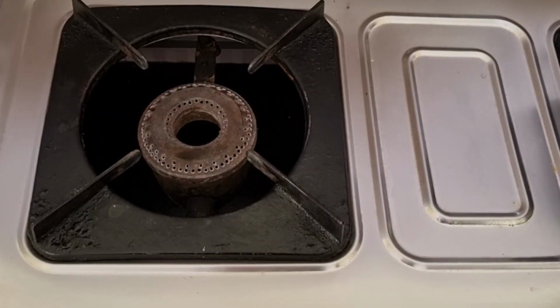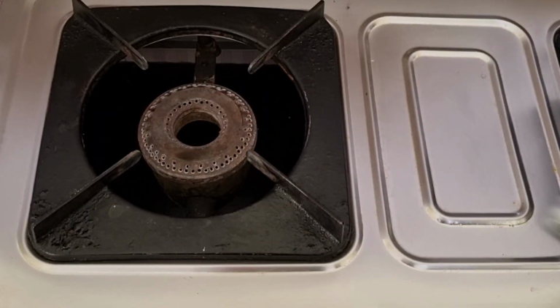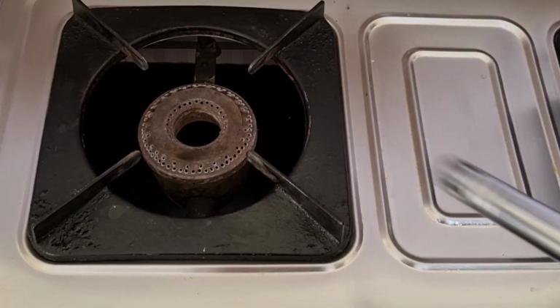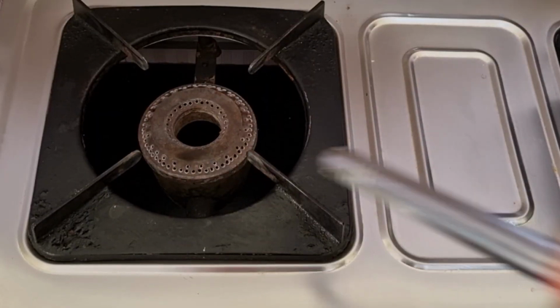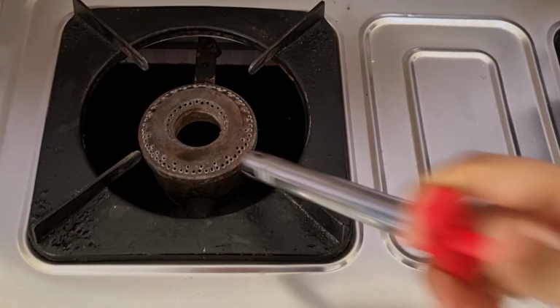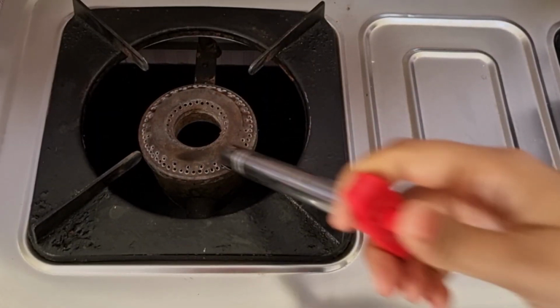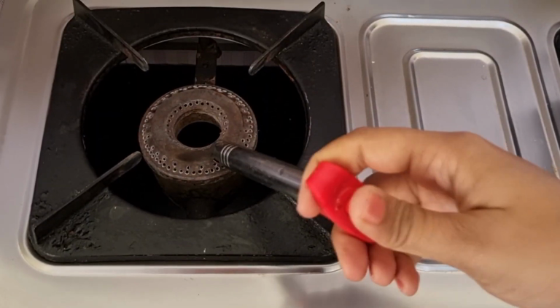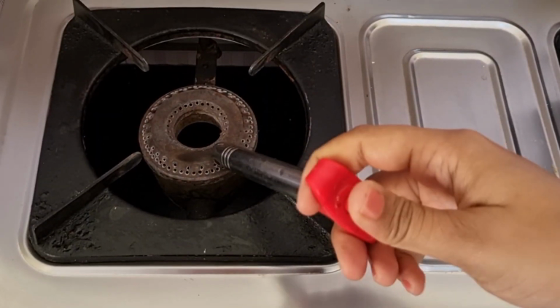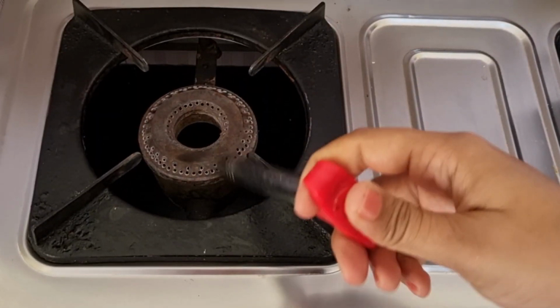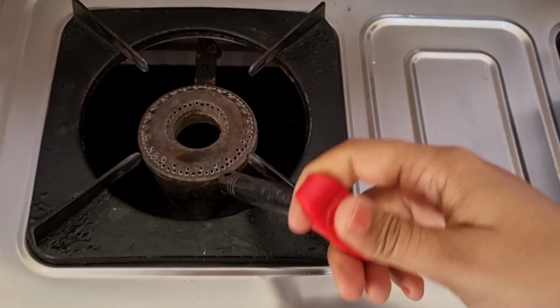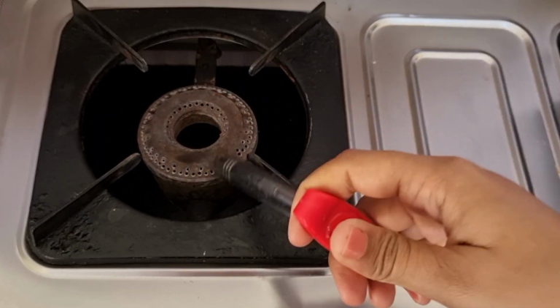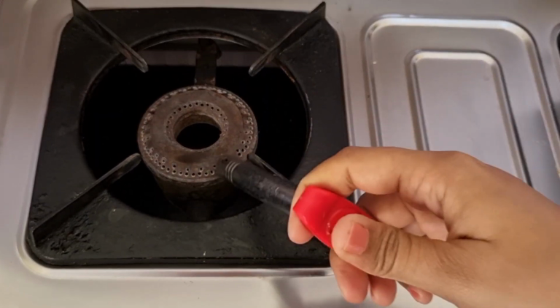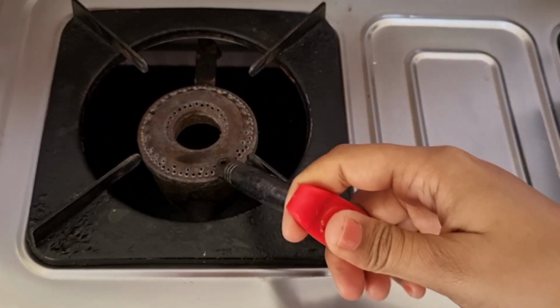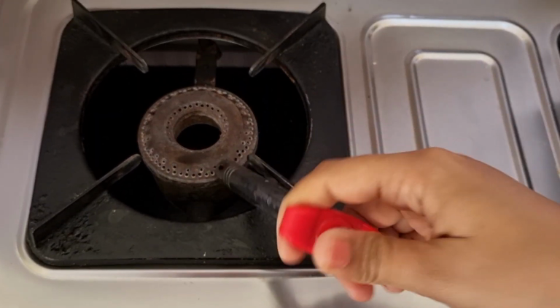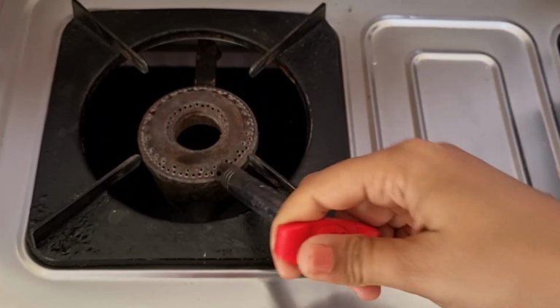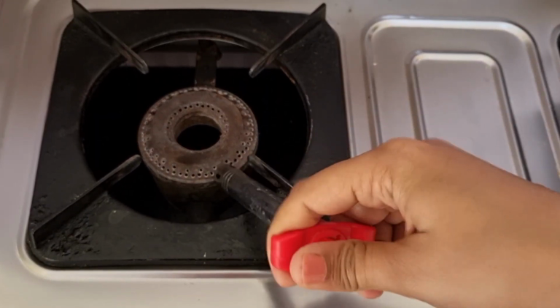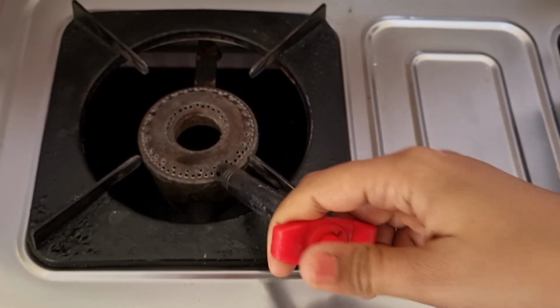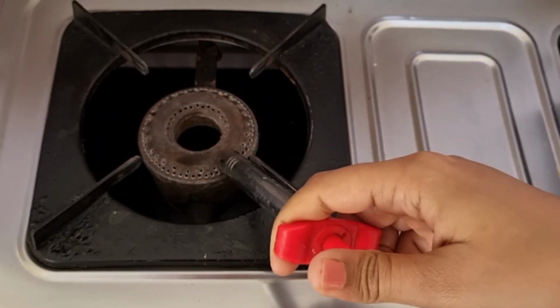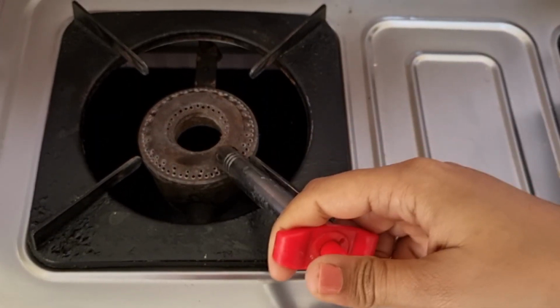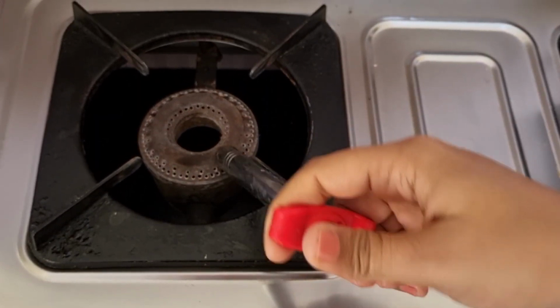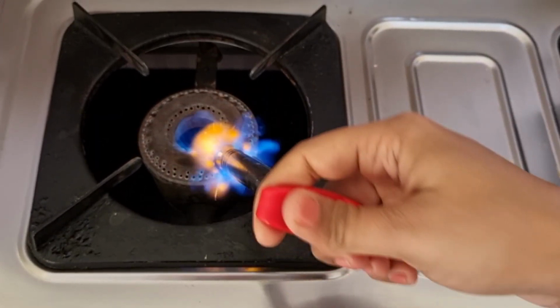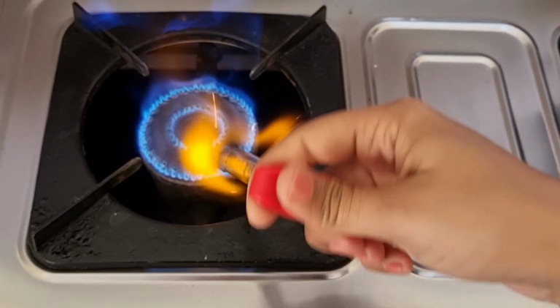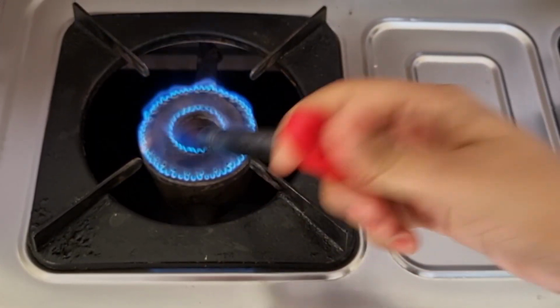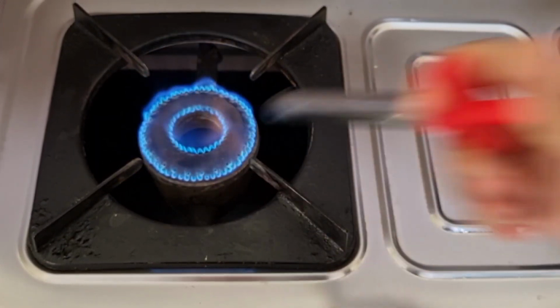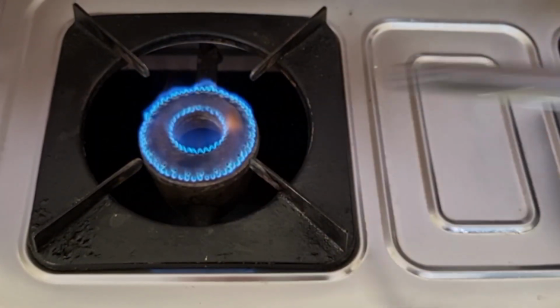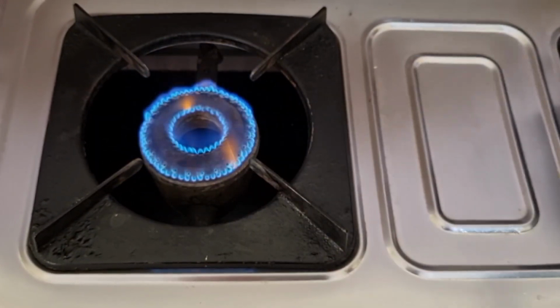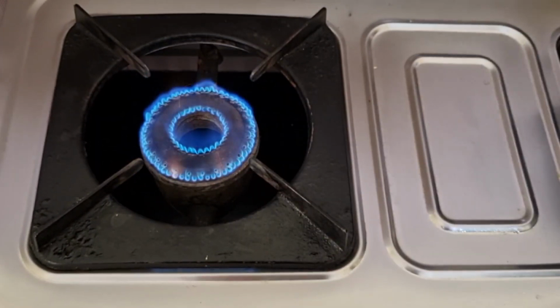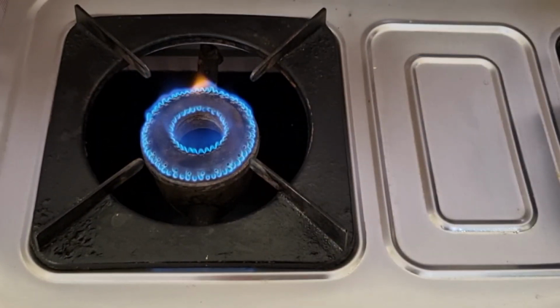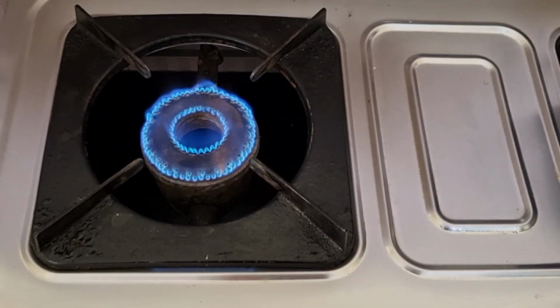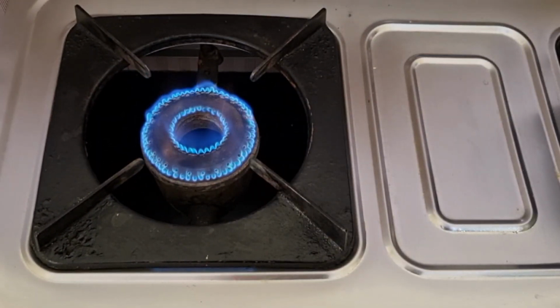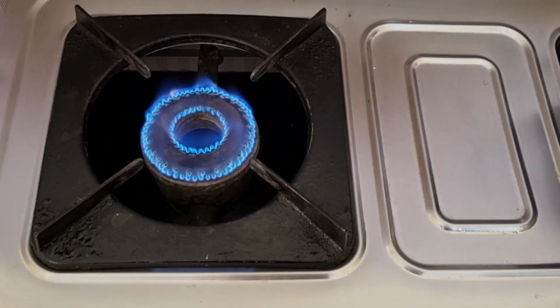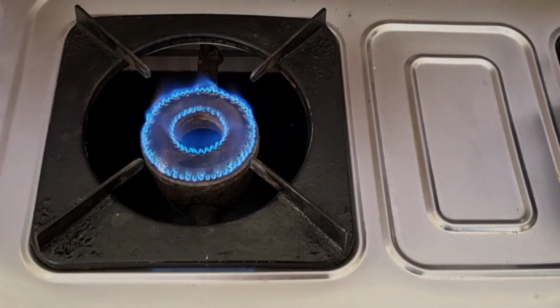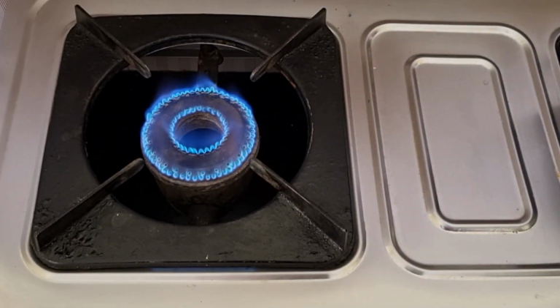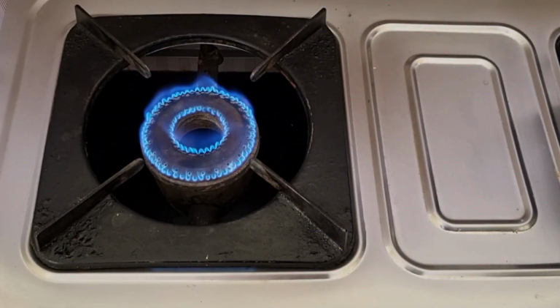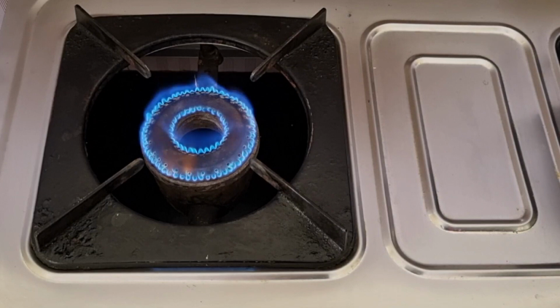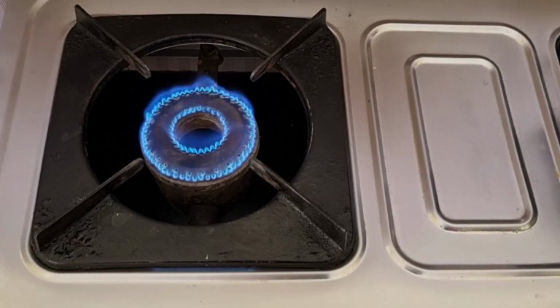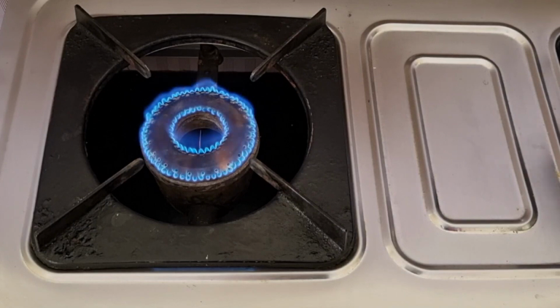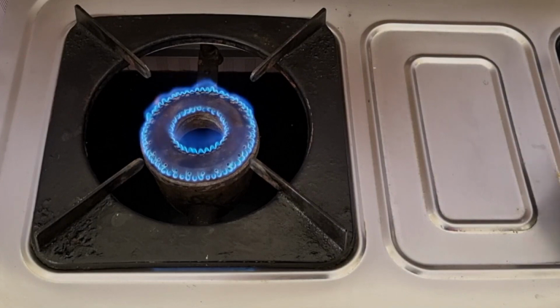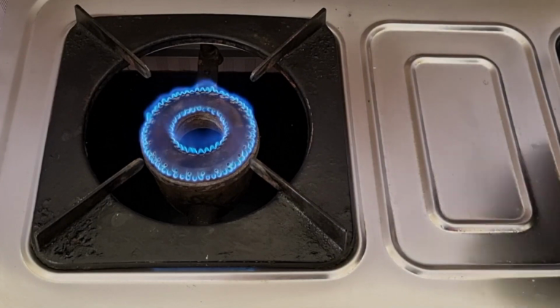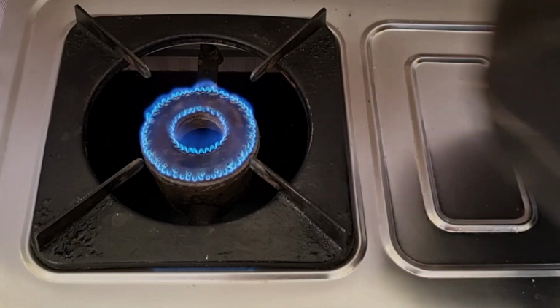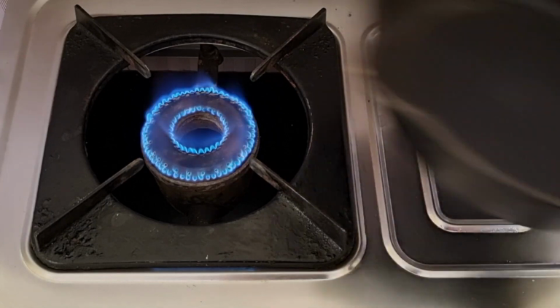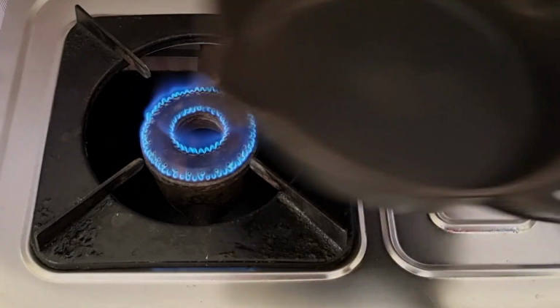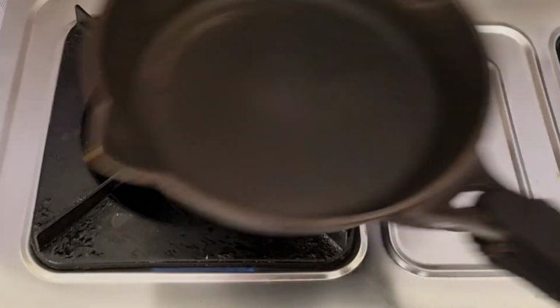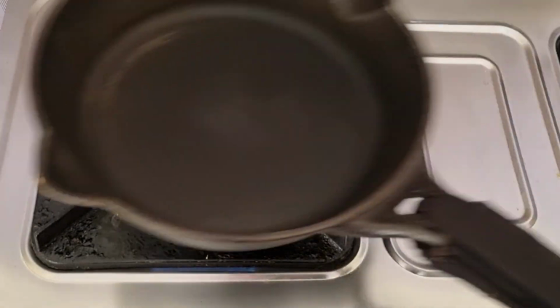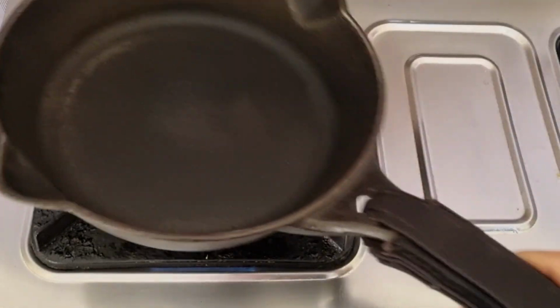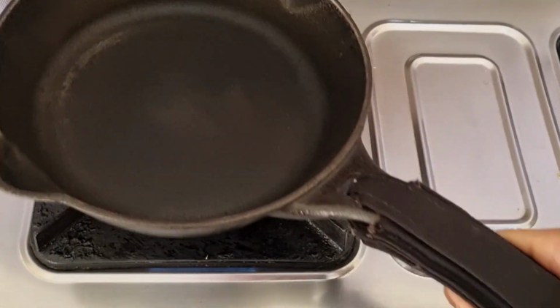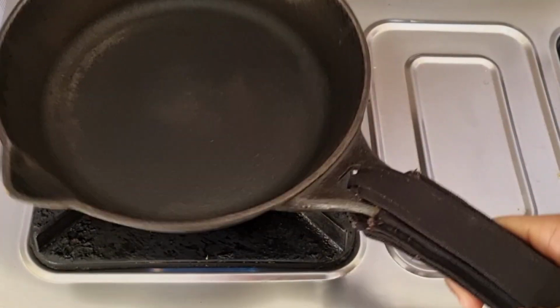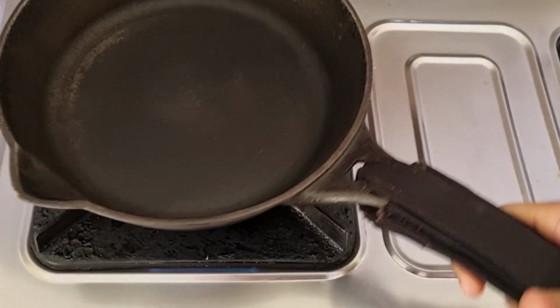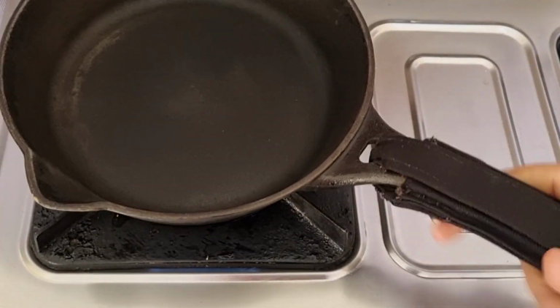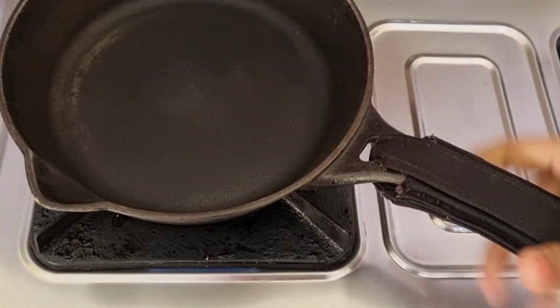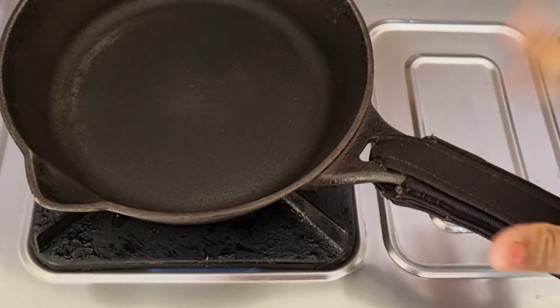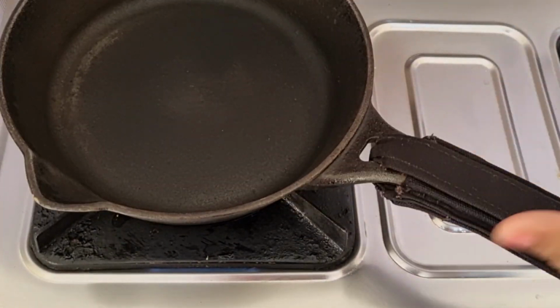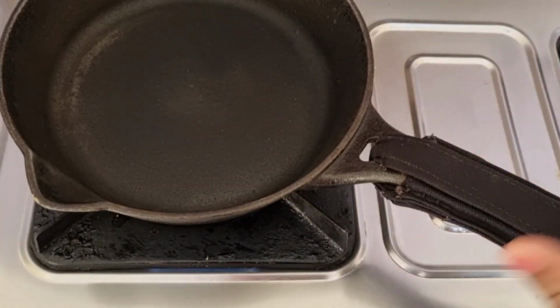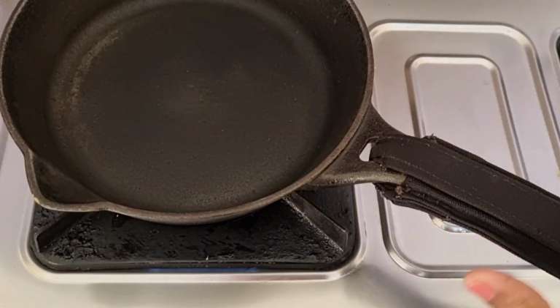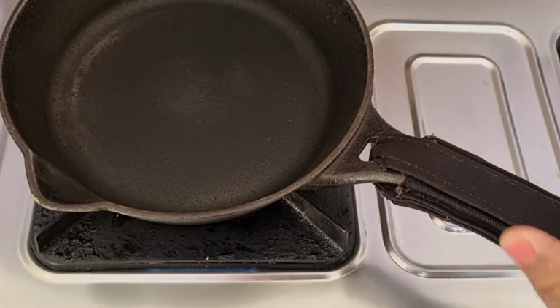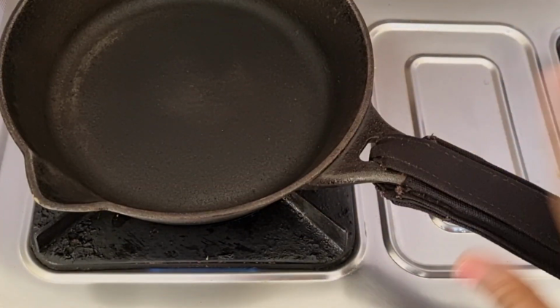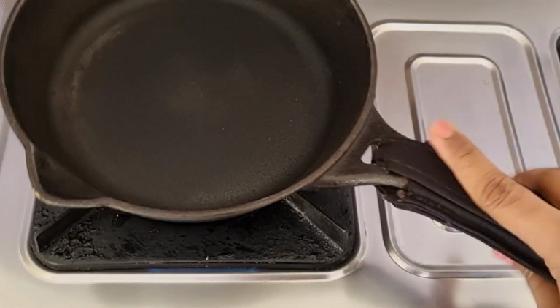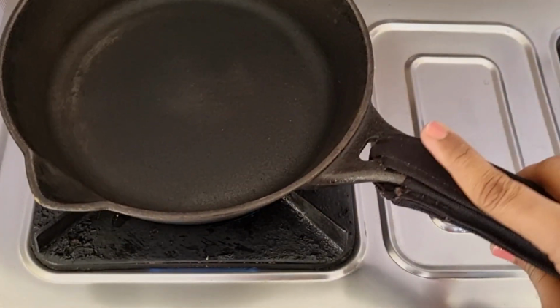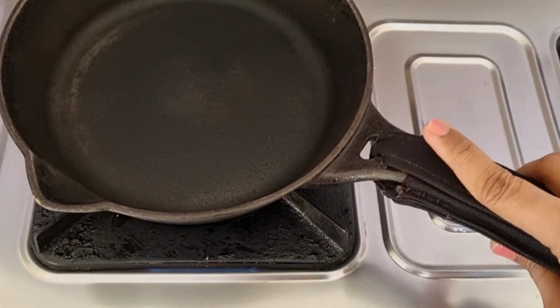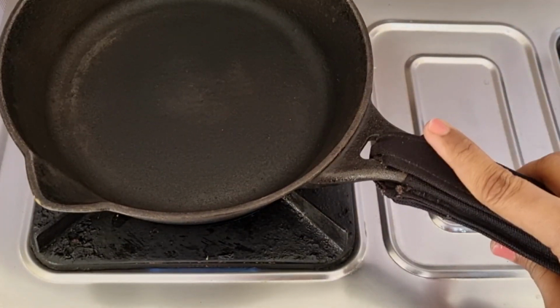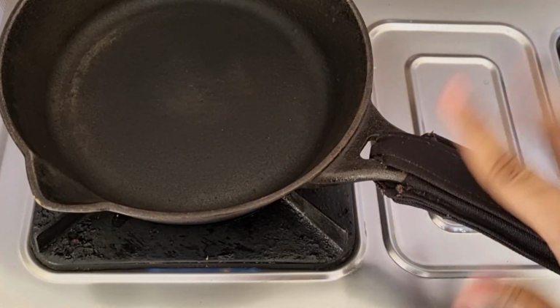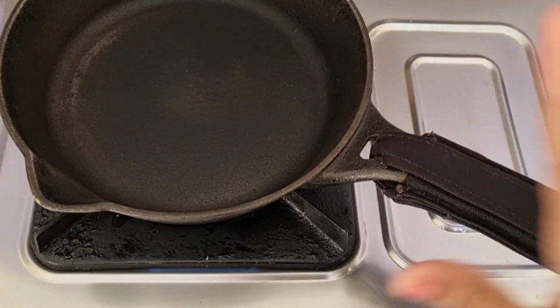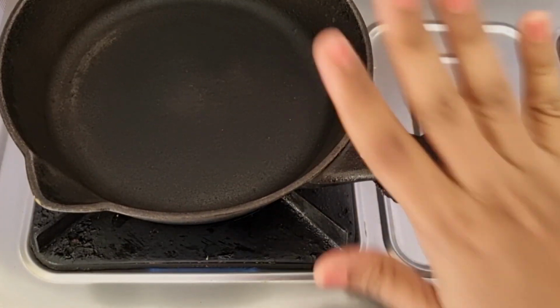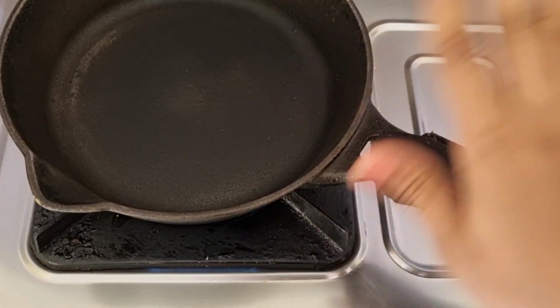Let's get started. First, I'll add the pasta. Let's put it in the pot.